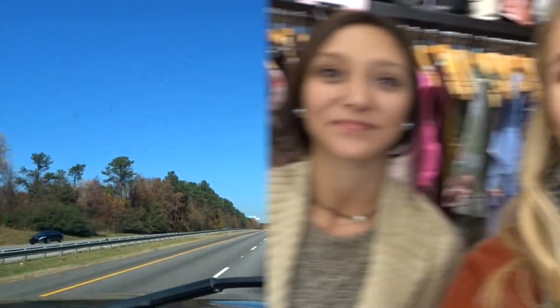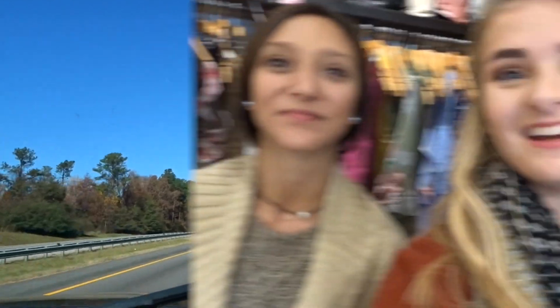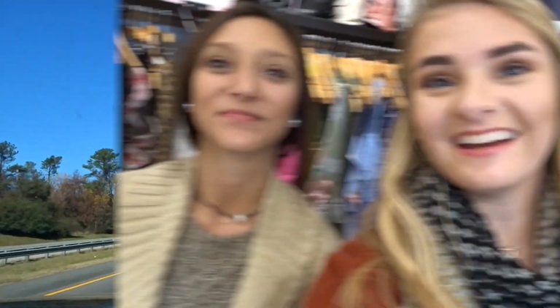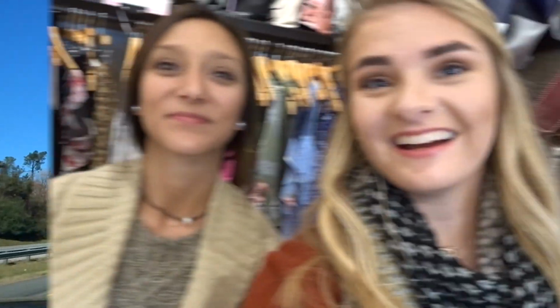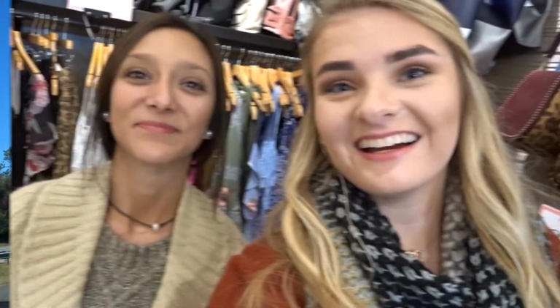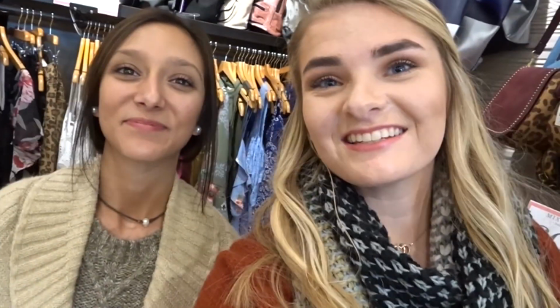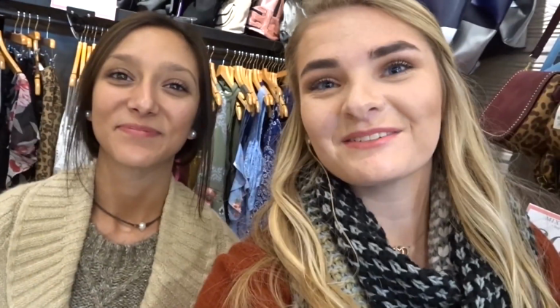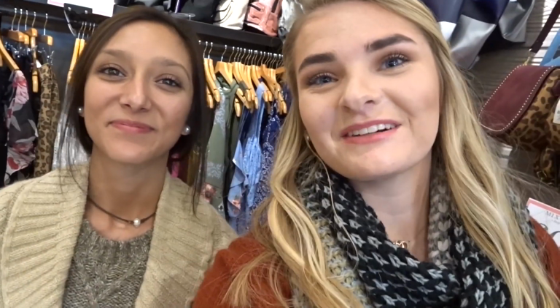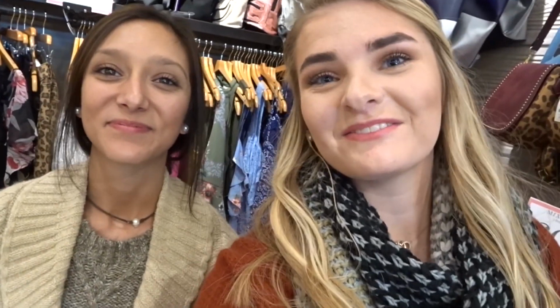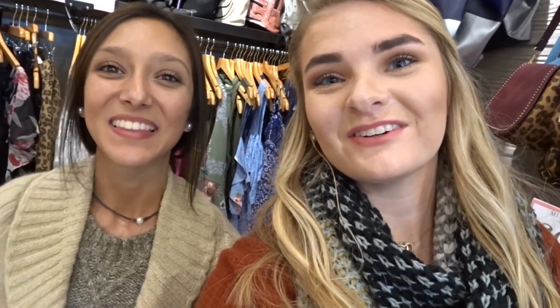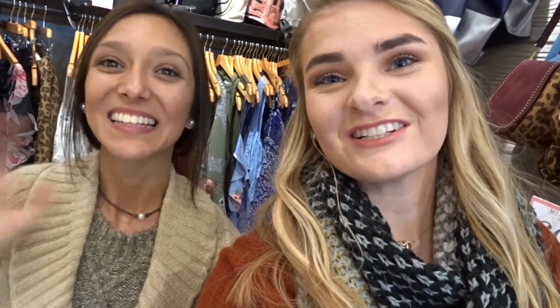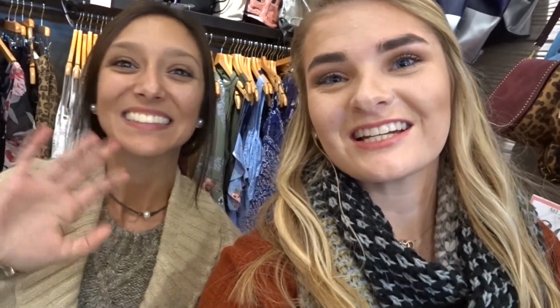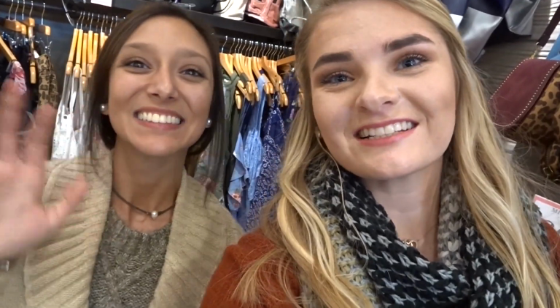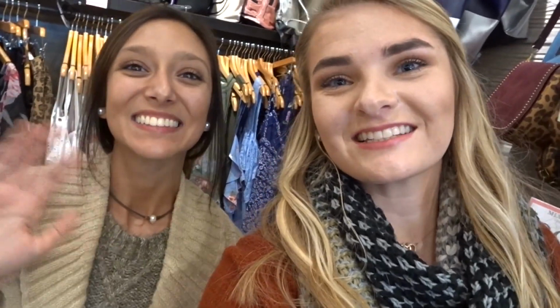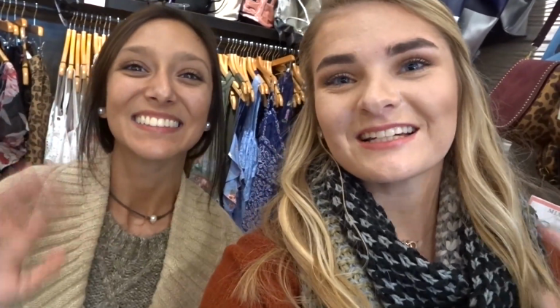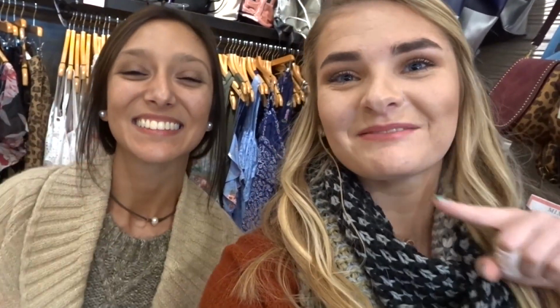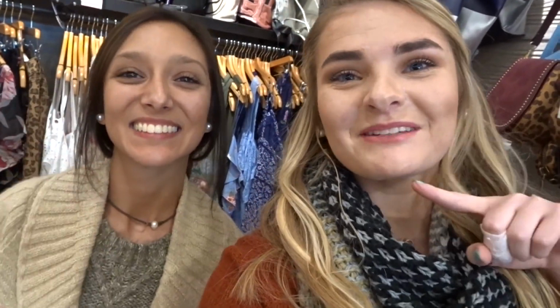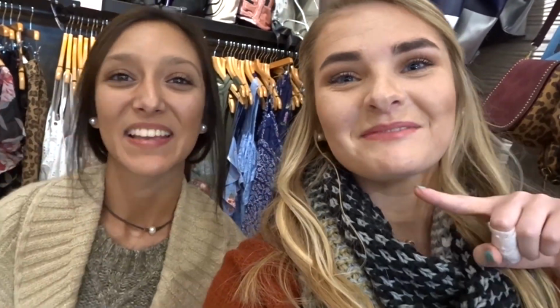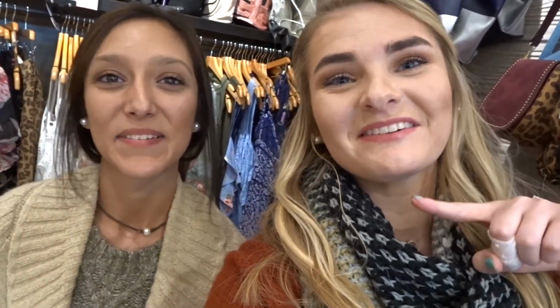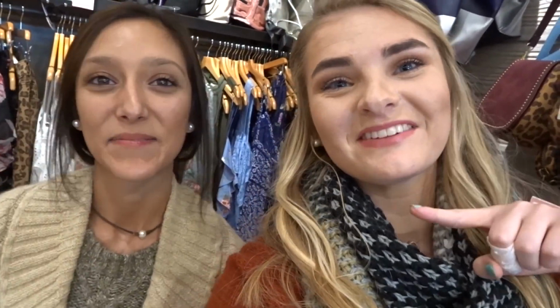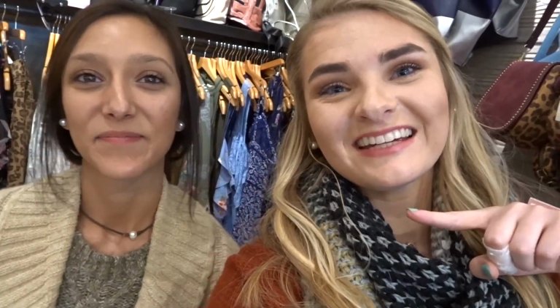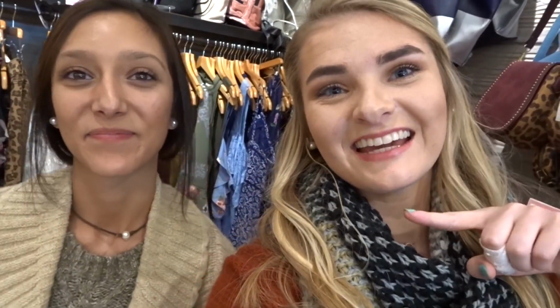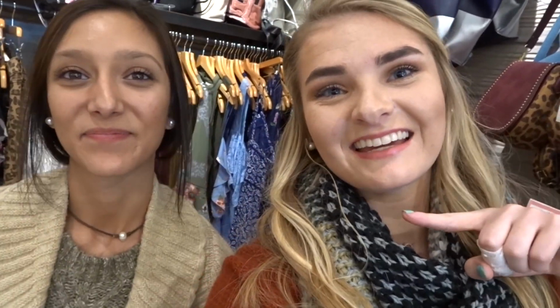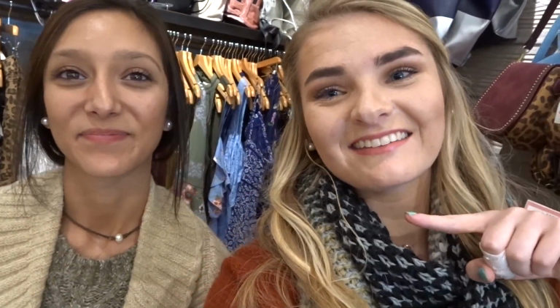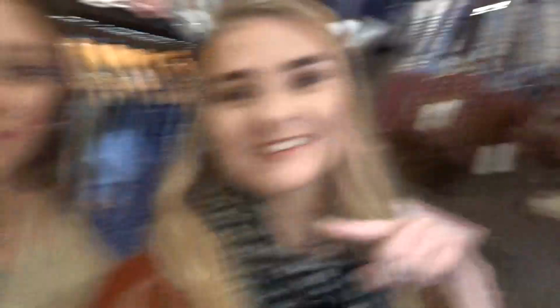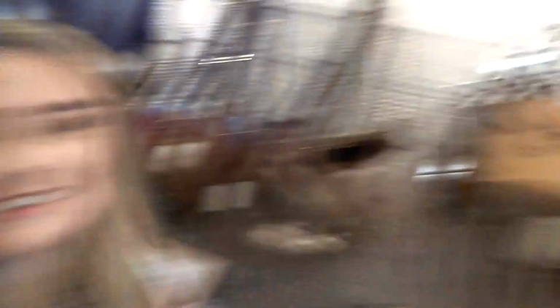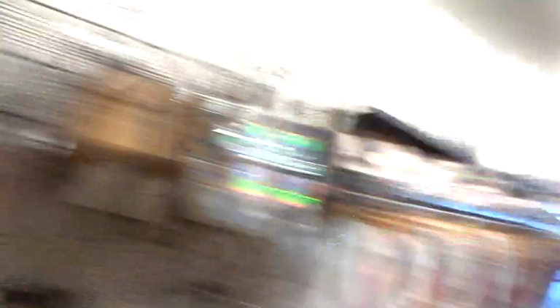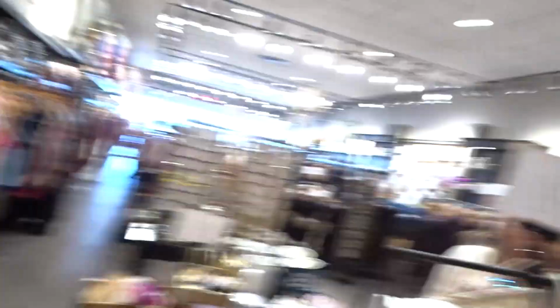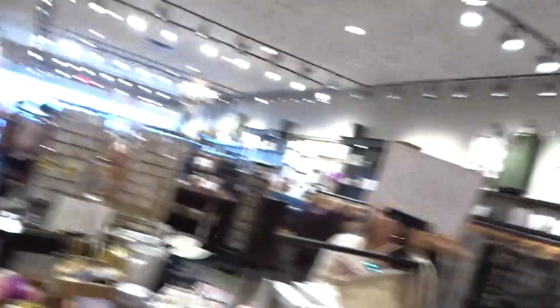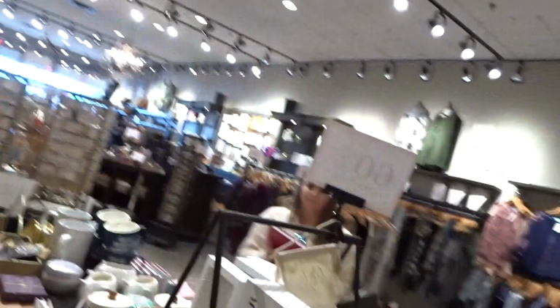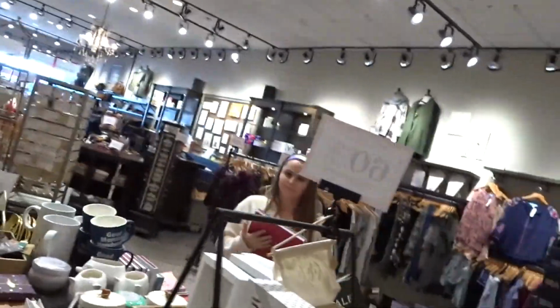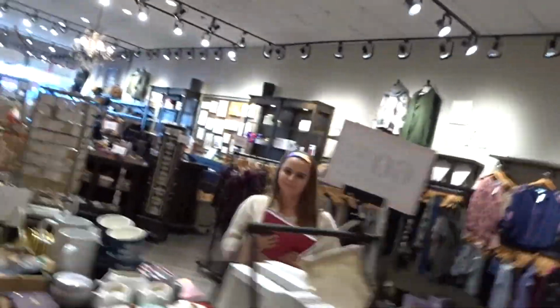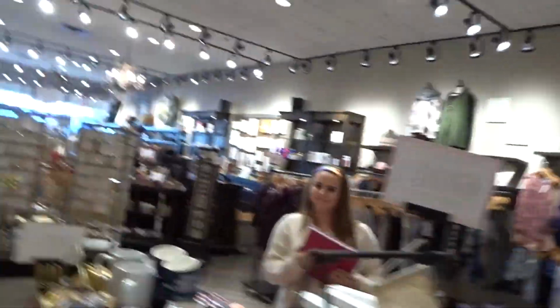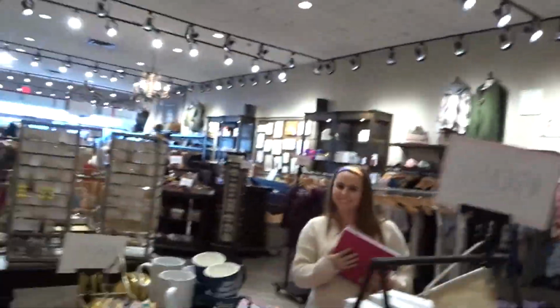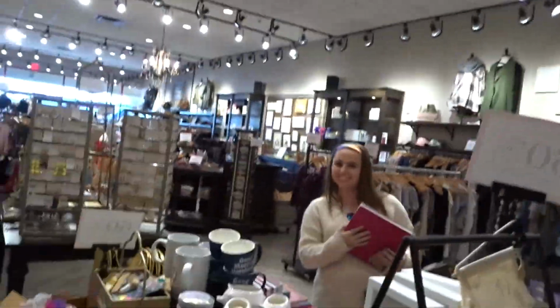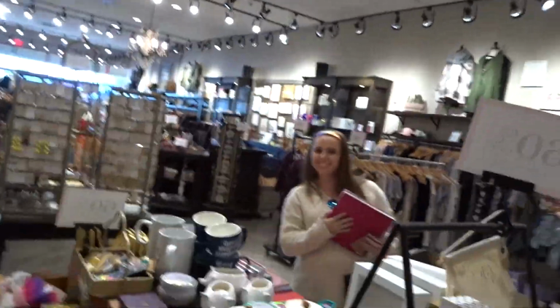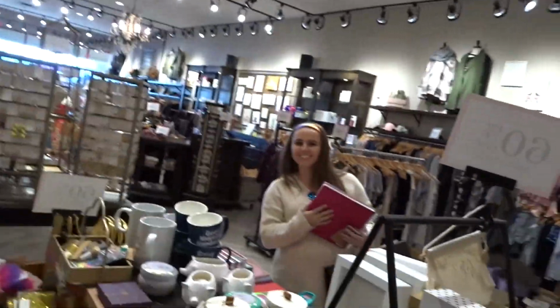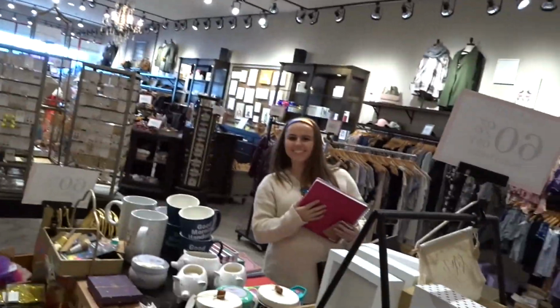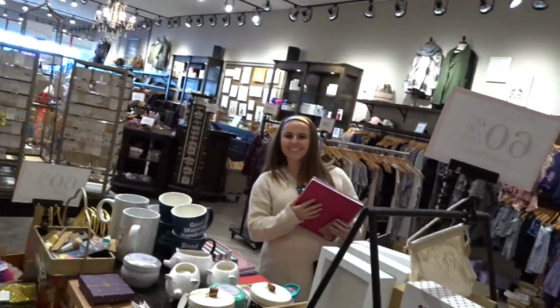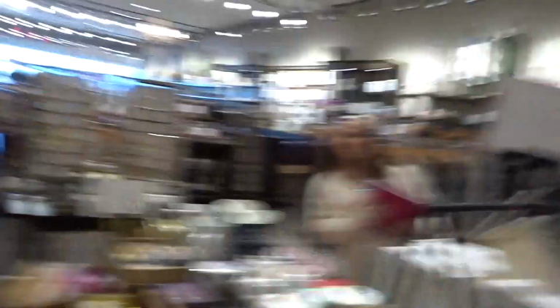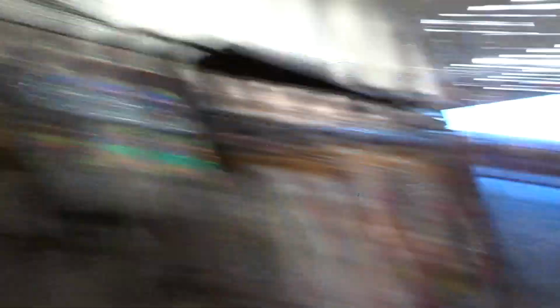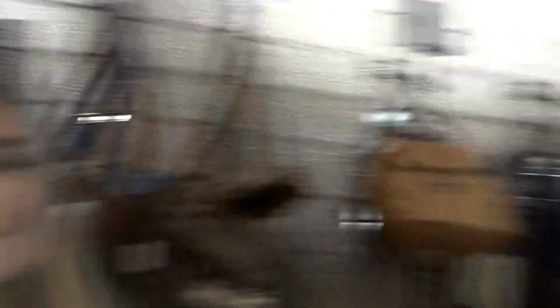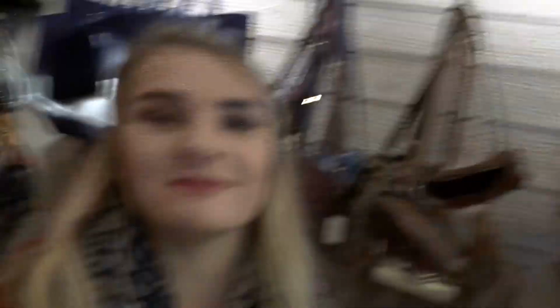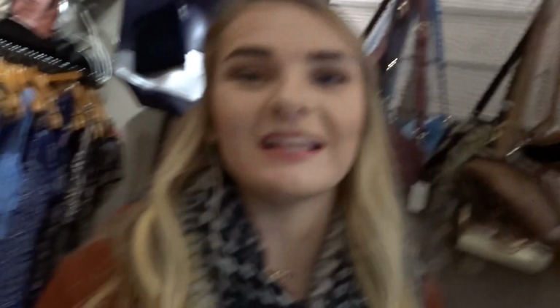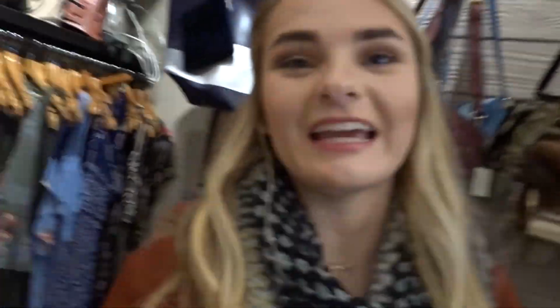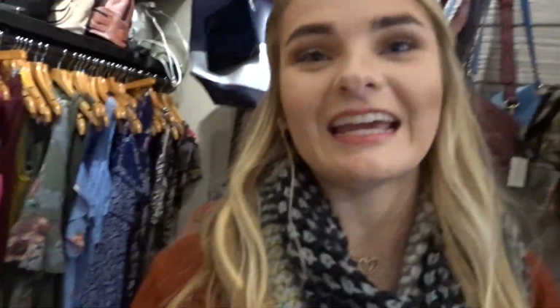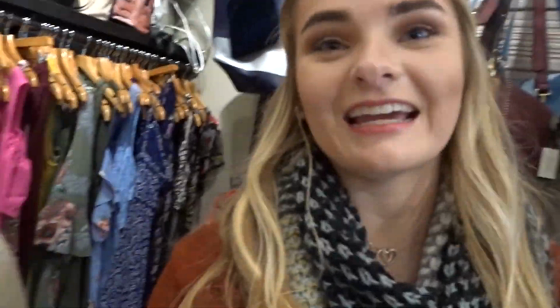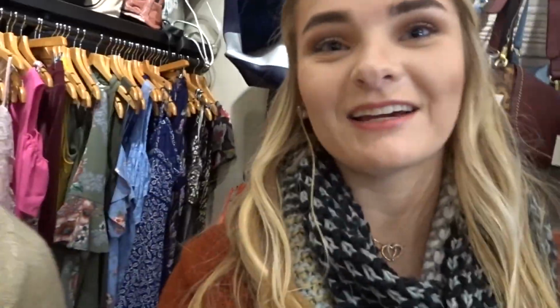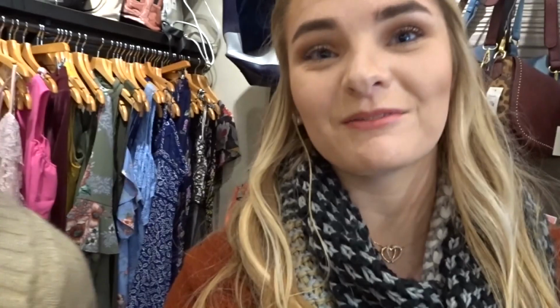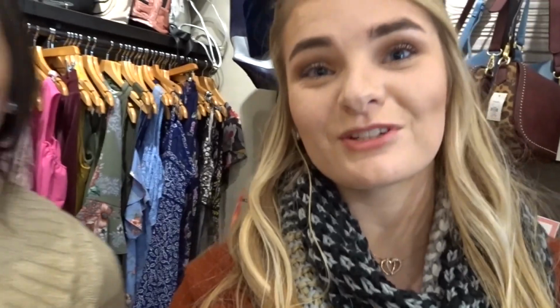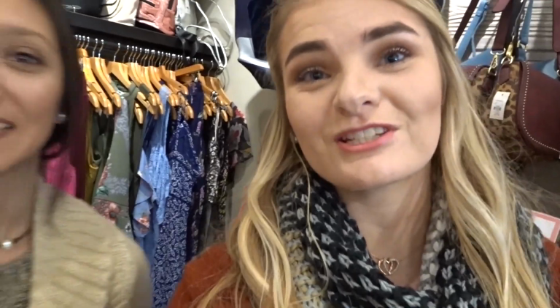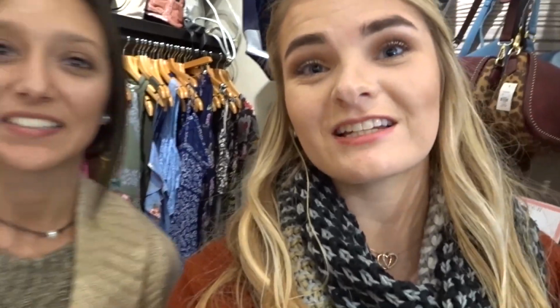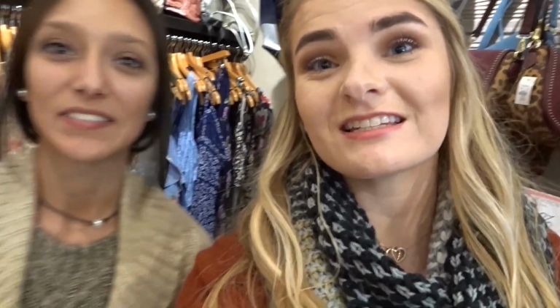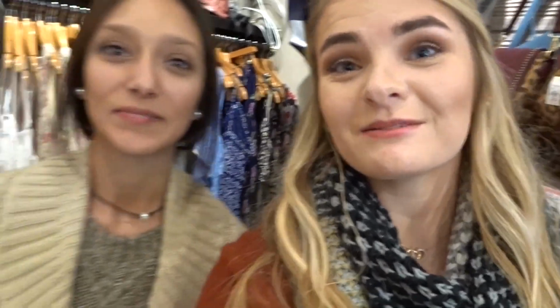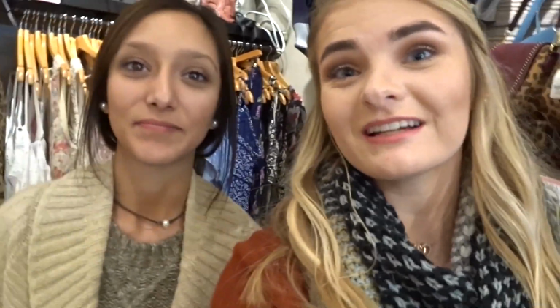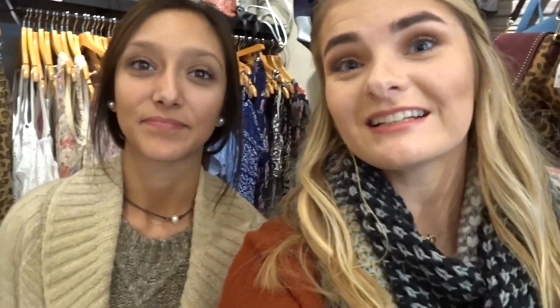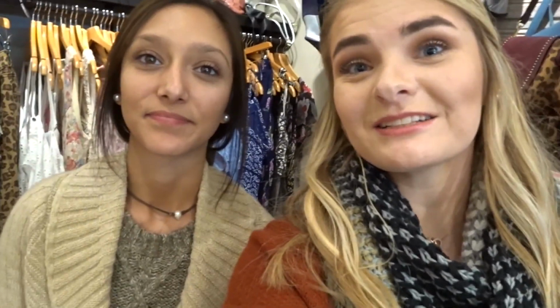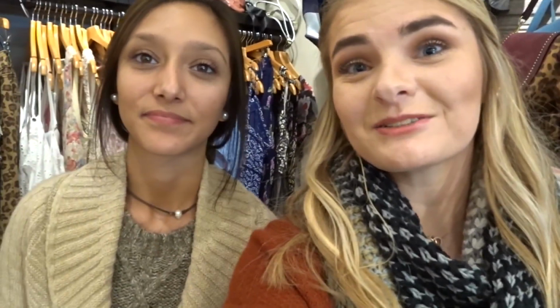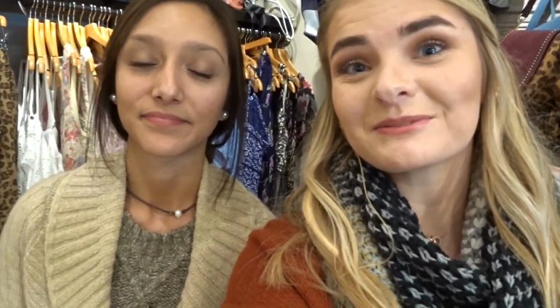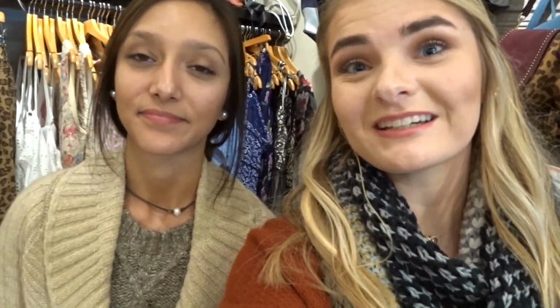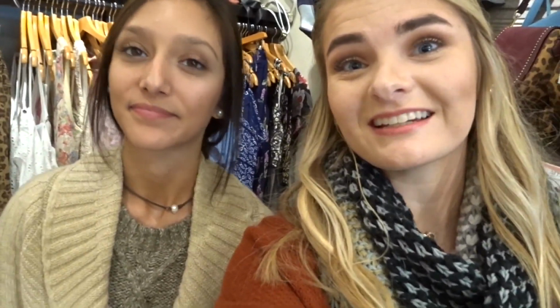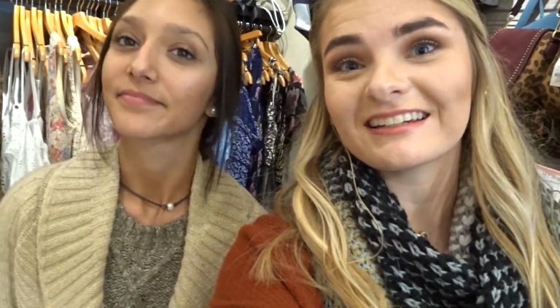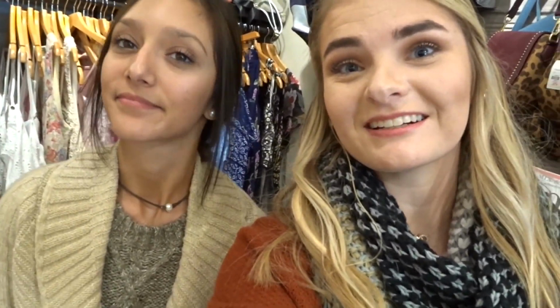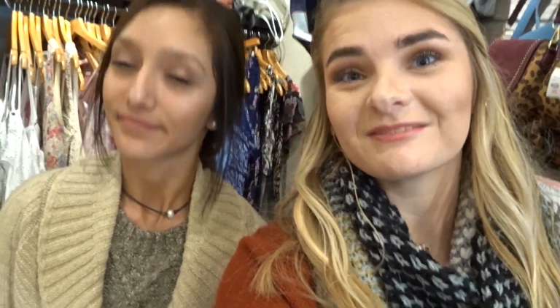So we're in Francesca's. I'm with my friend Caitlin and there's Alex over there. We're just going to see what kind of deals we can get in here.